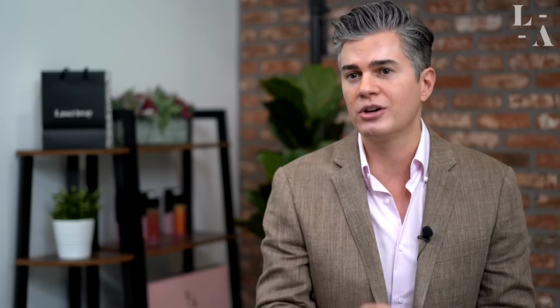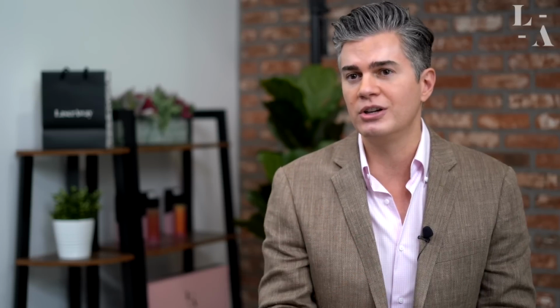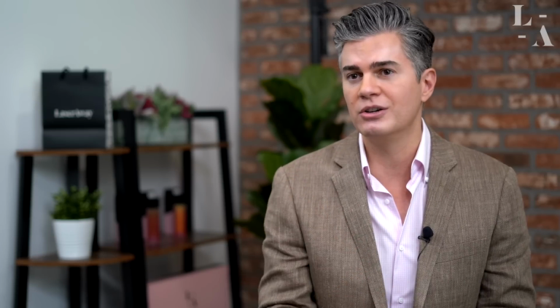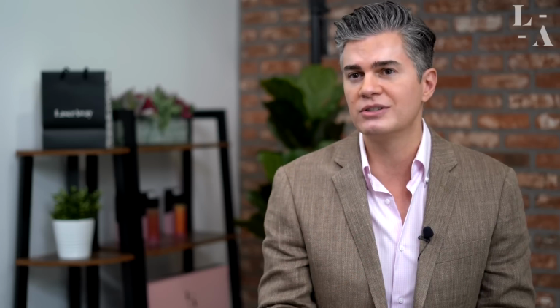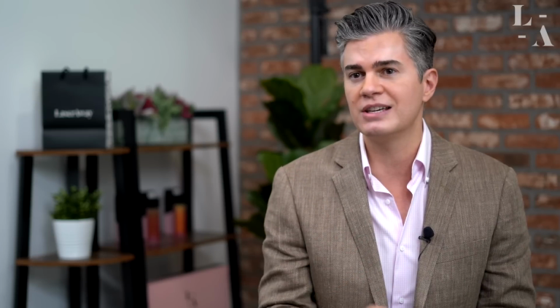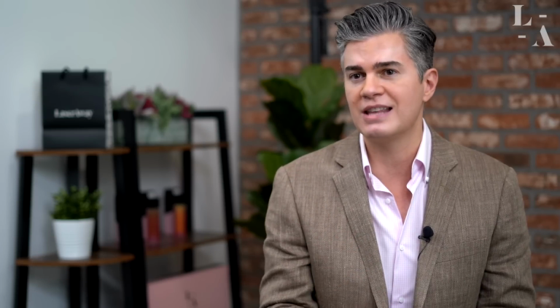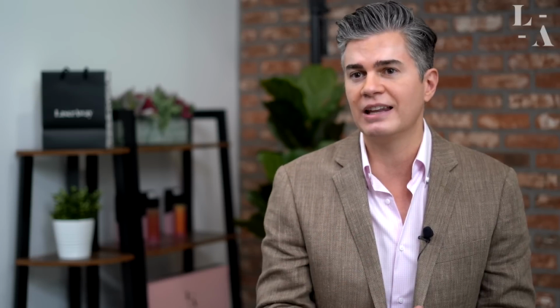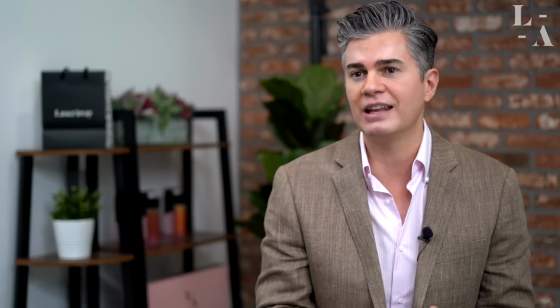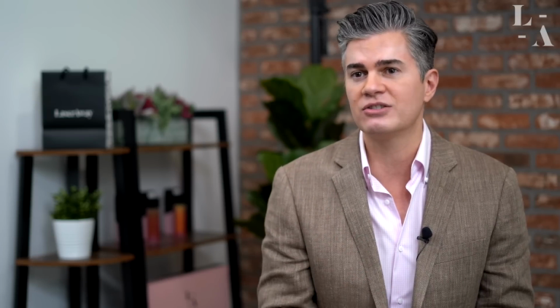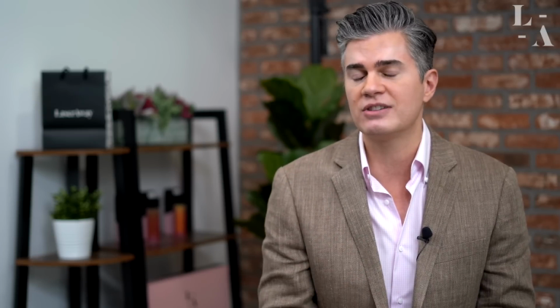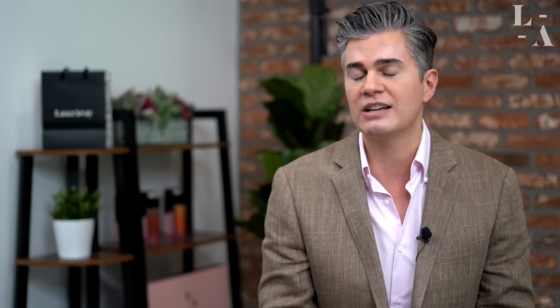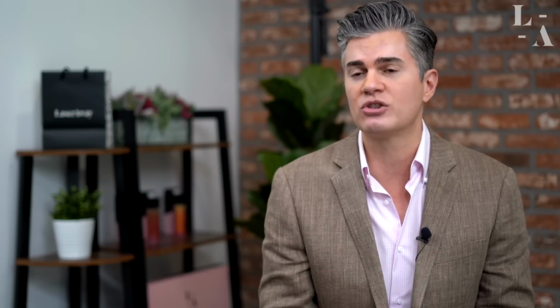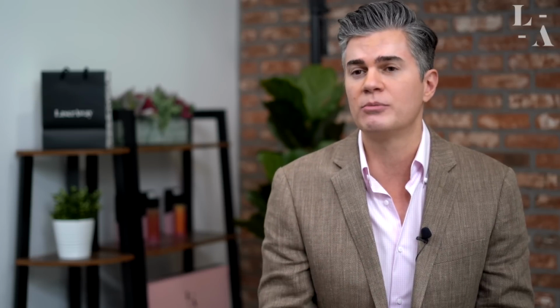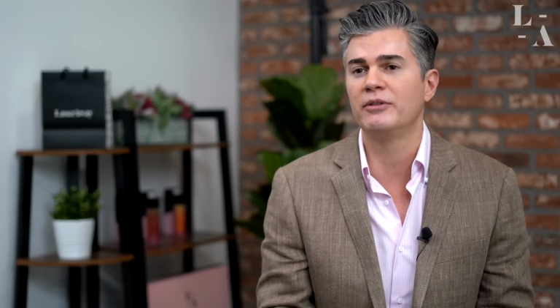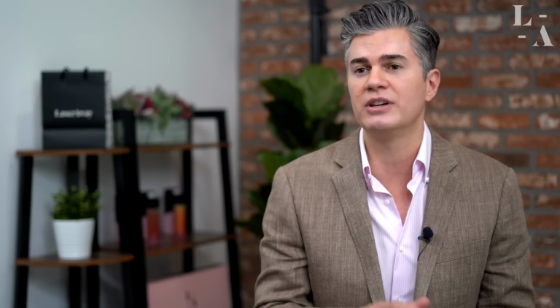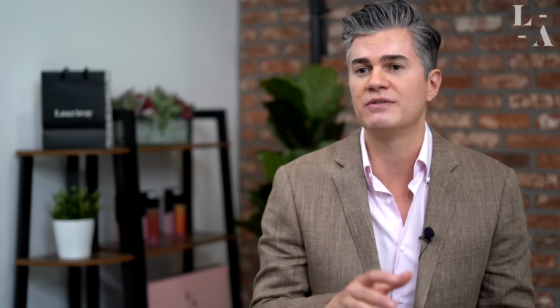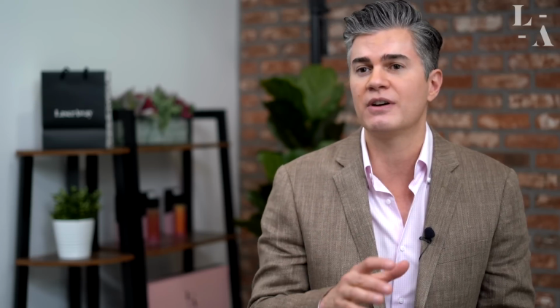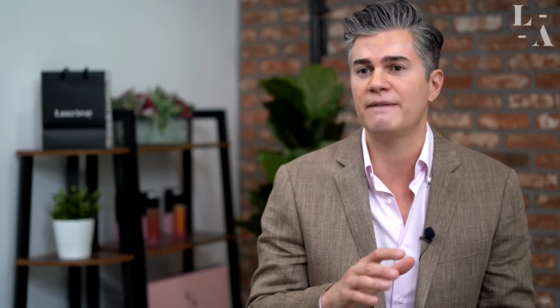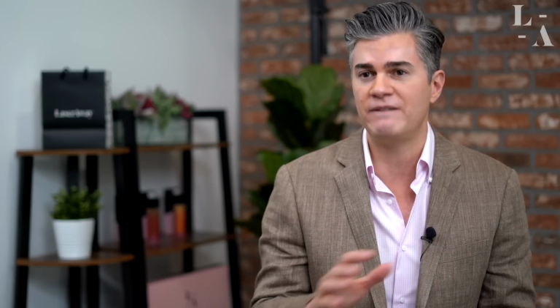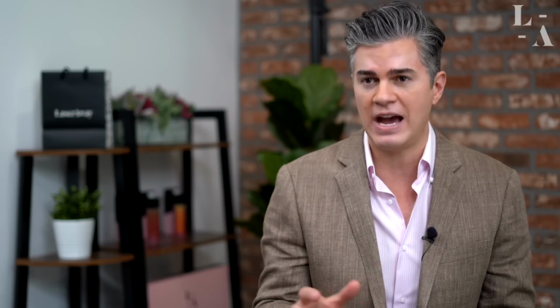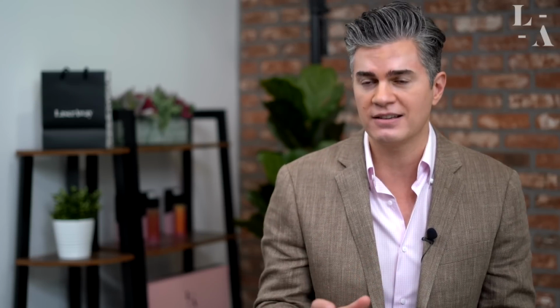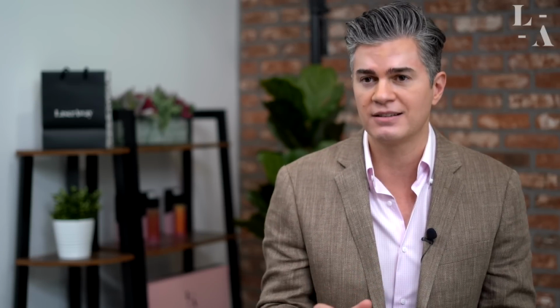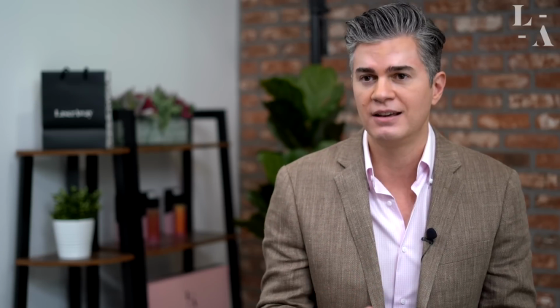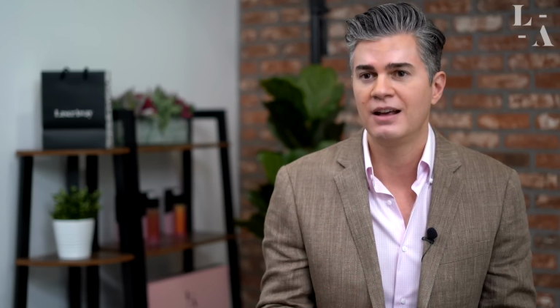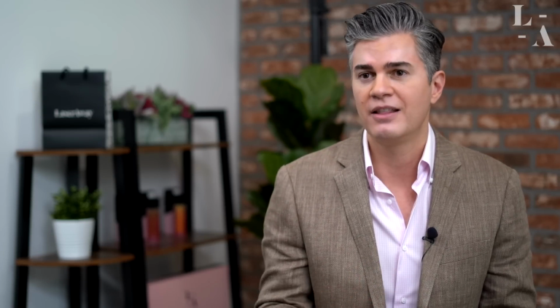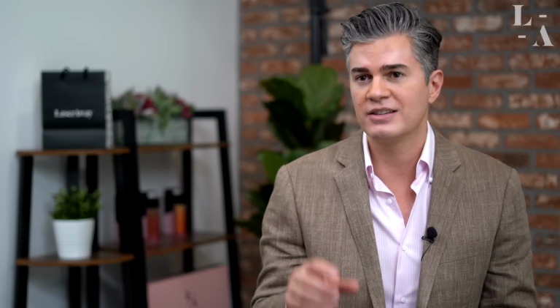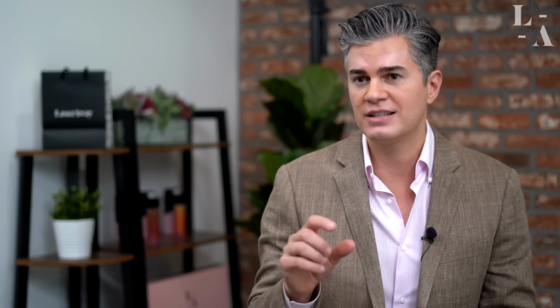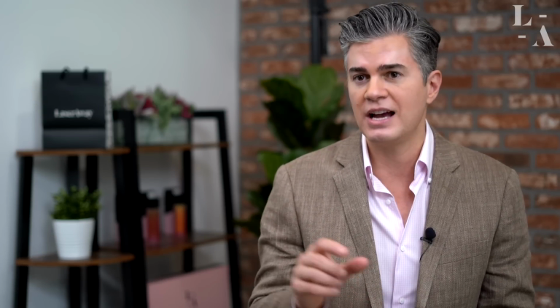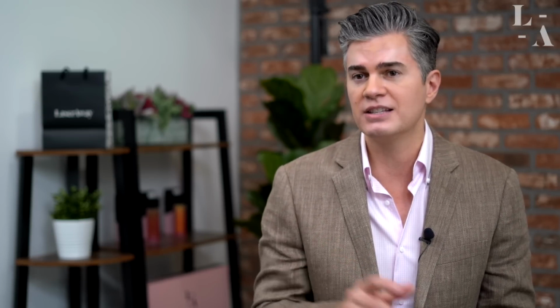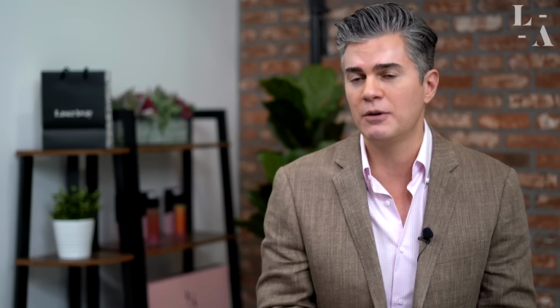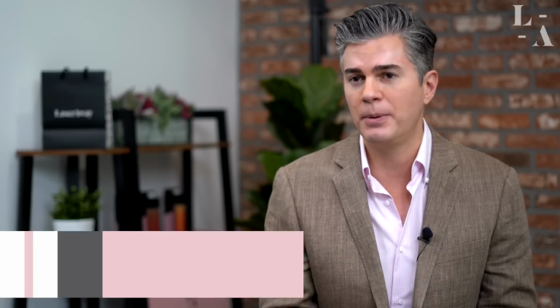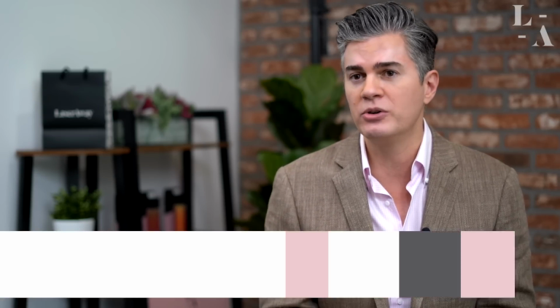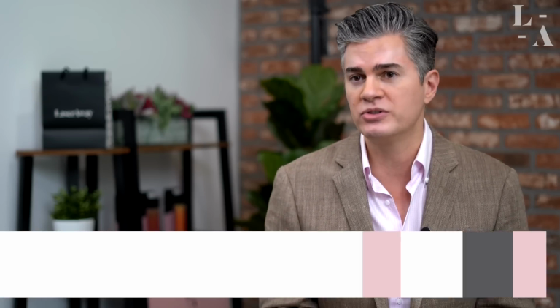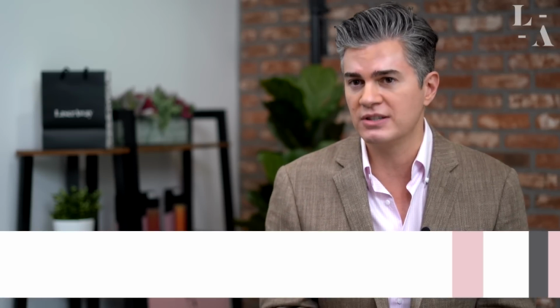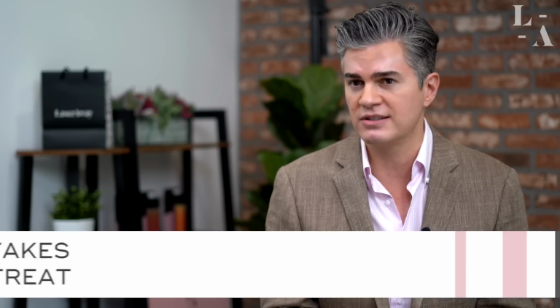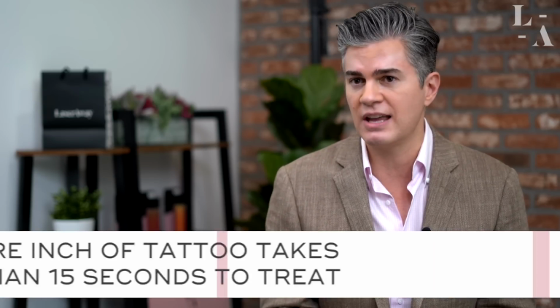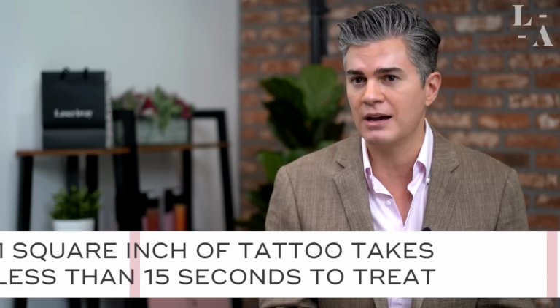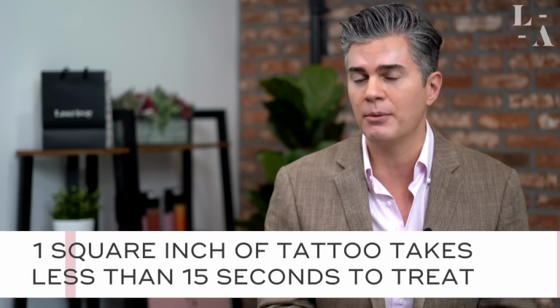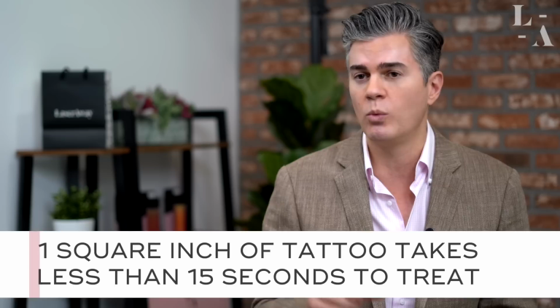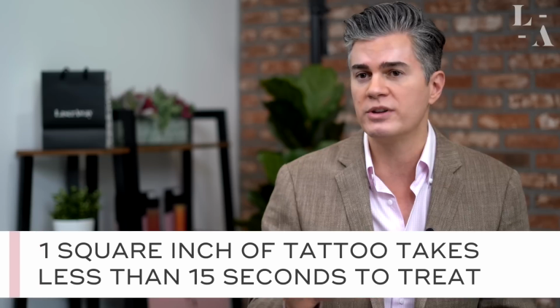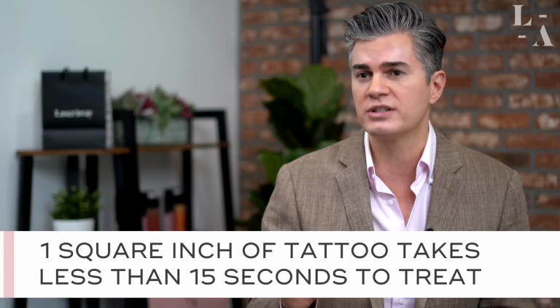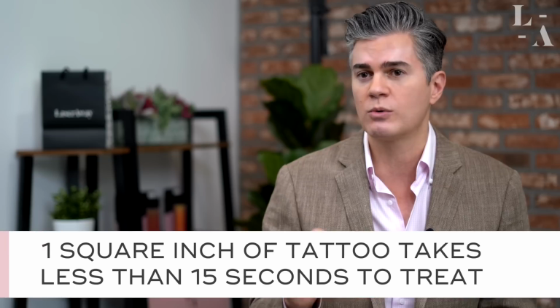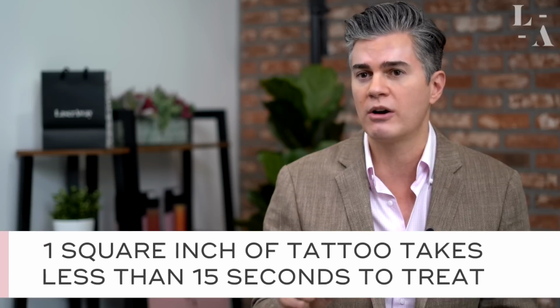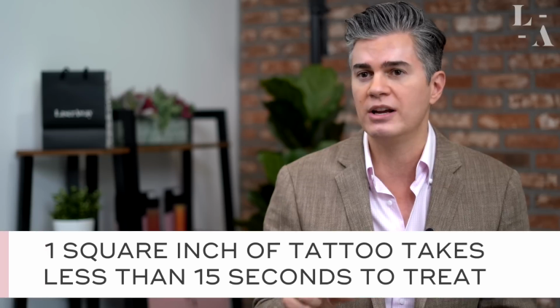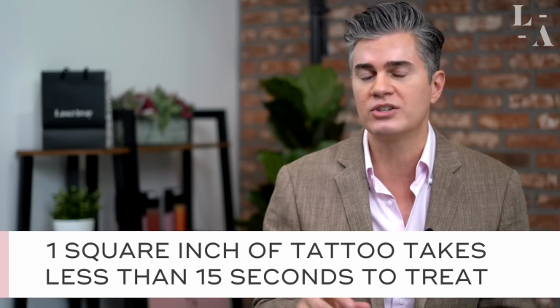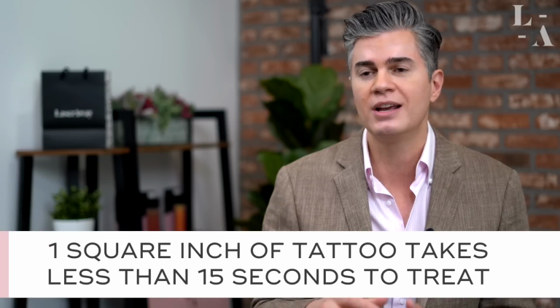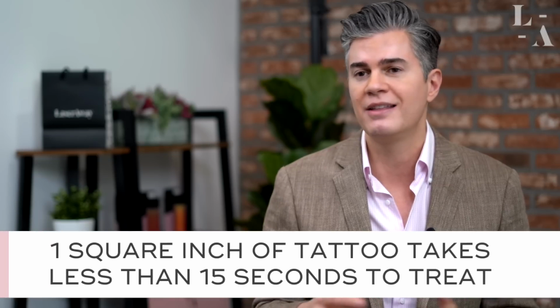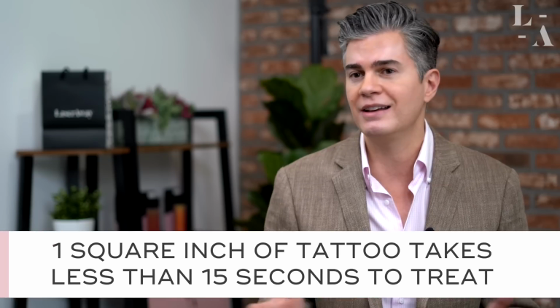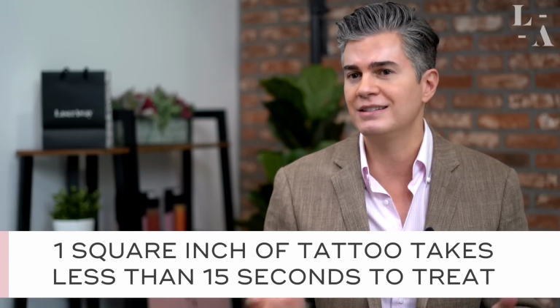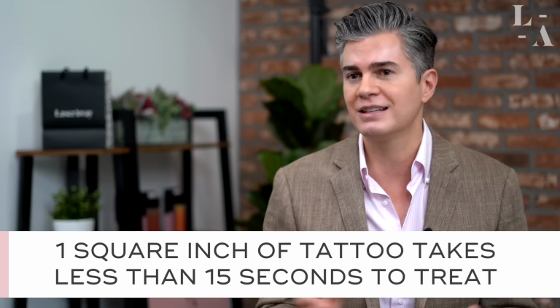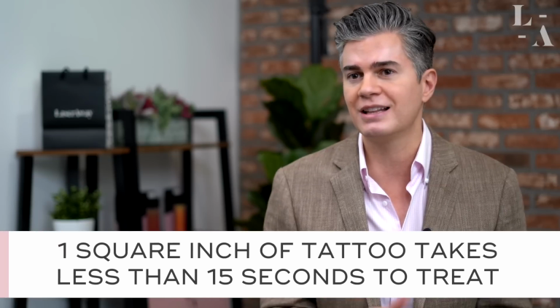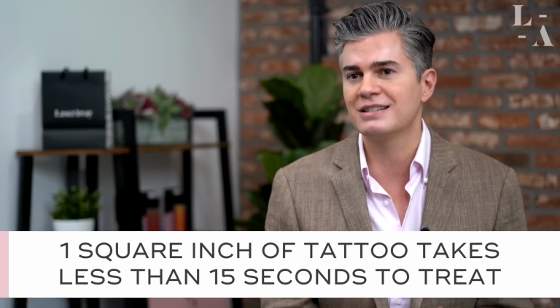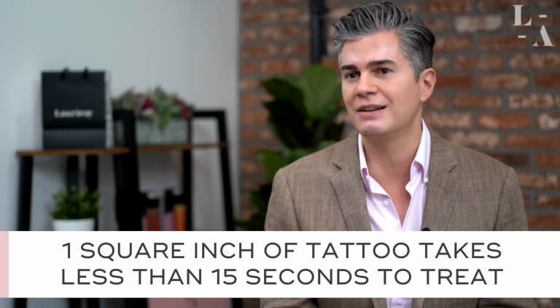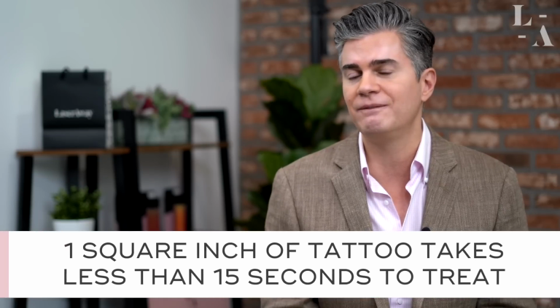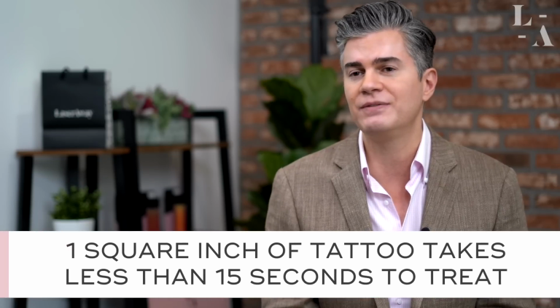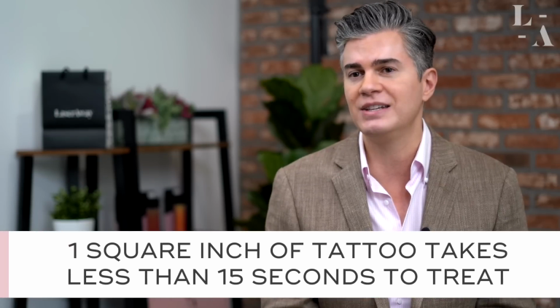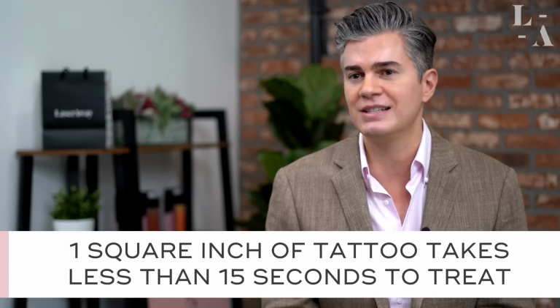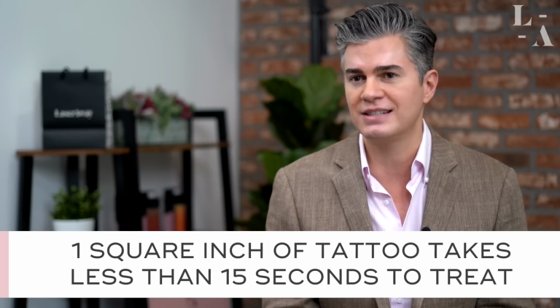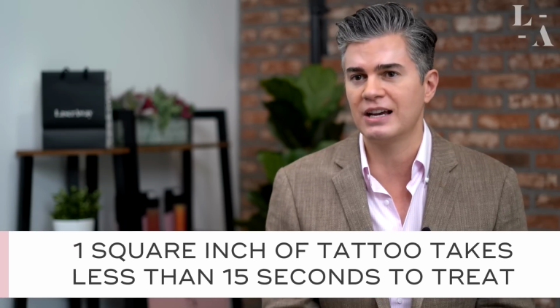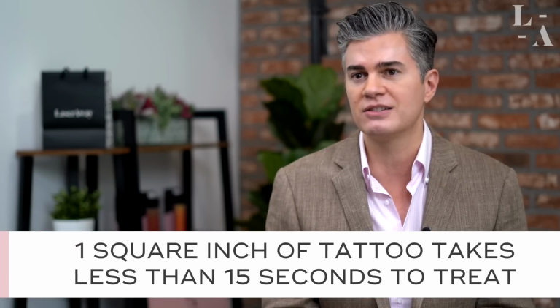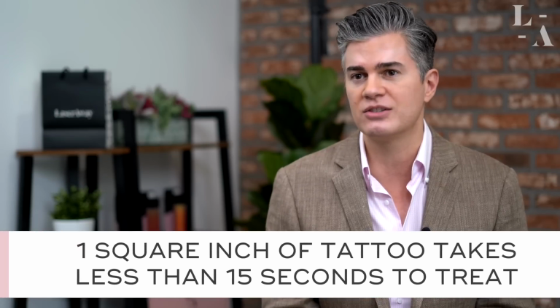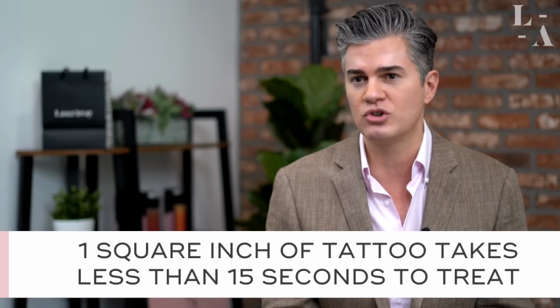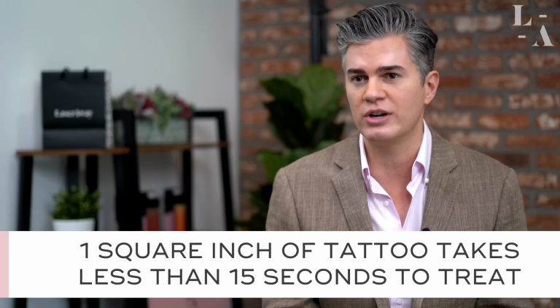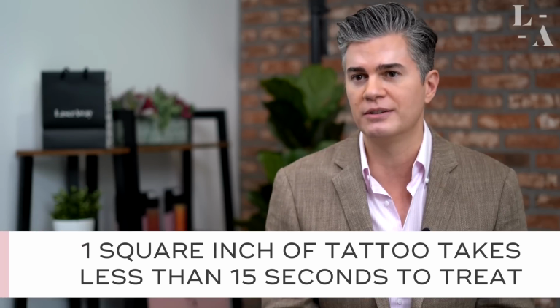The other good news is that laser tattoo removal is very fast. The size of a postage stamp — one square inch — takes less than 15 seconds to treat.